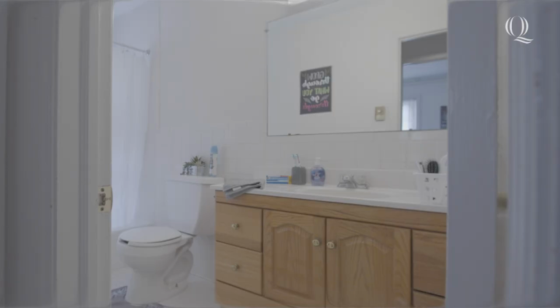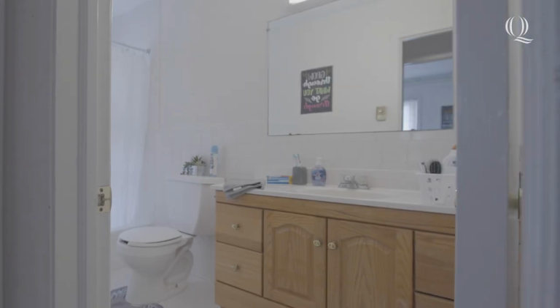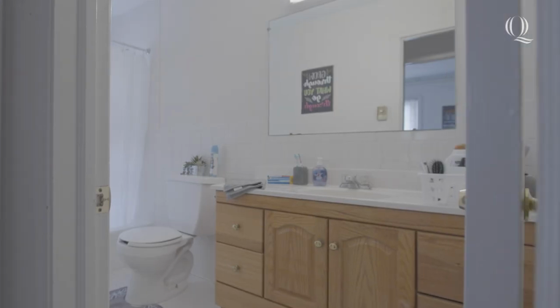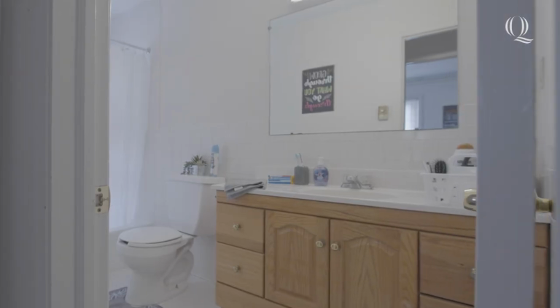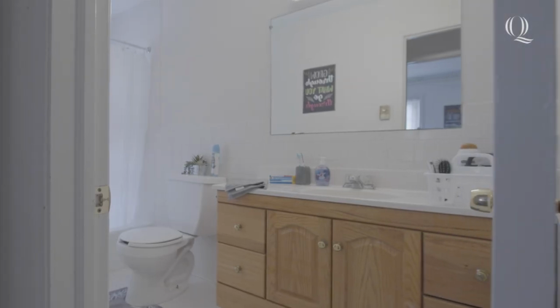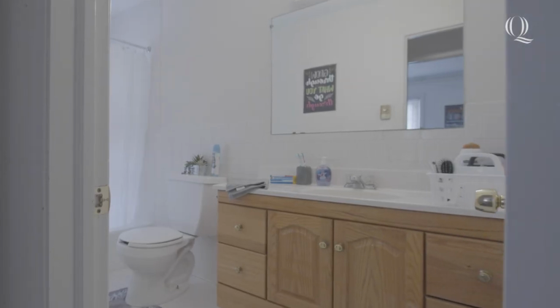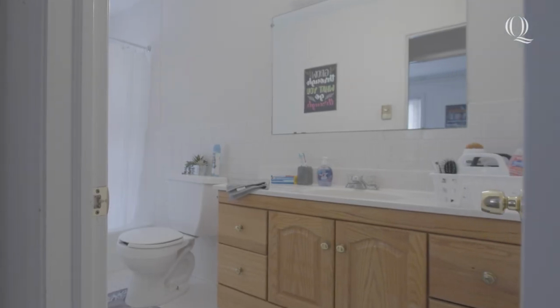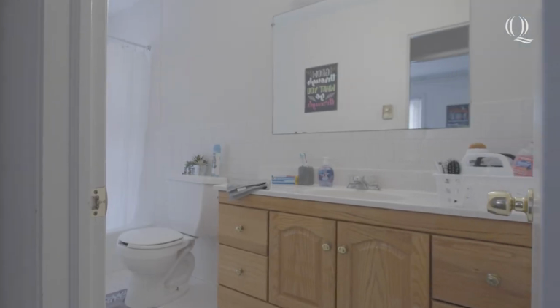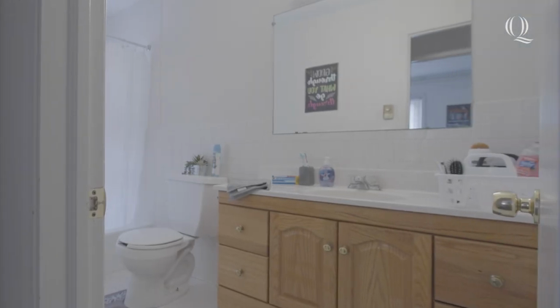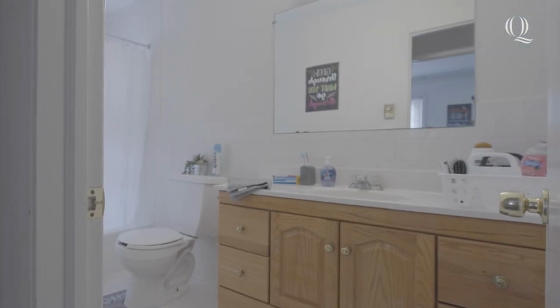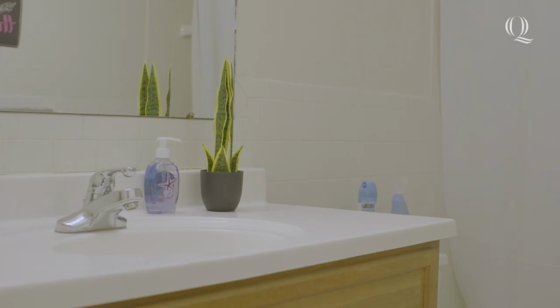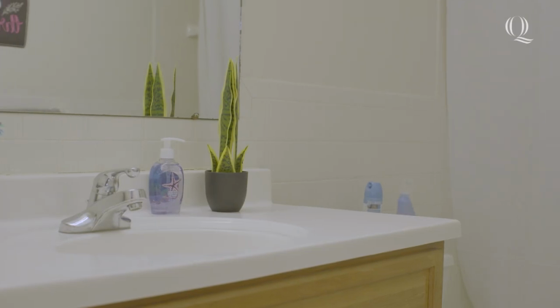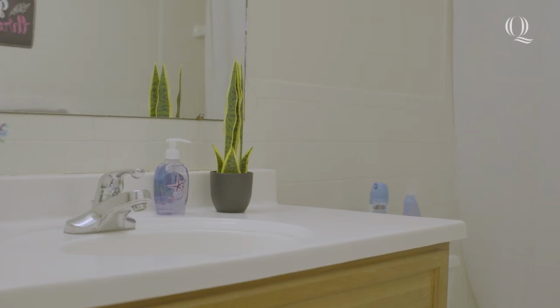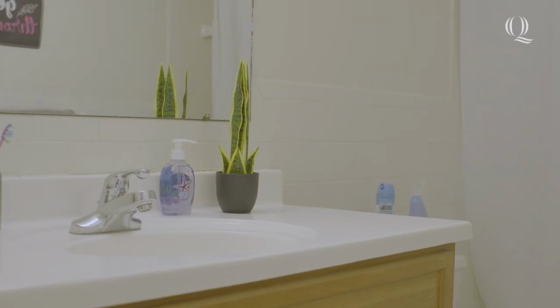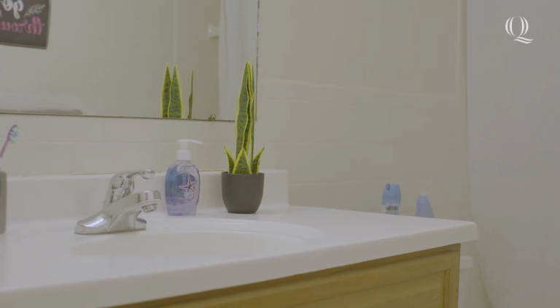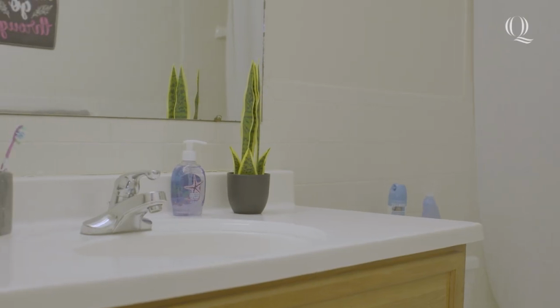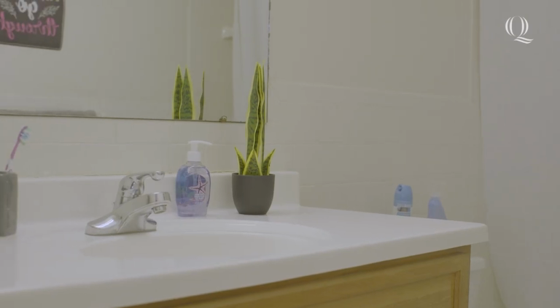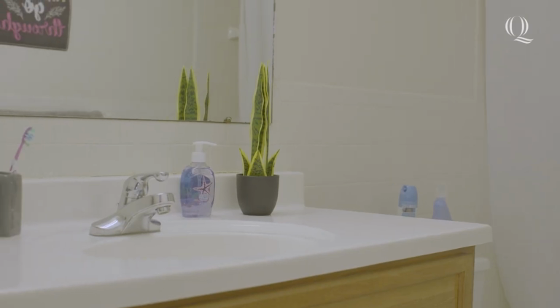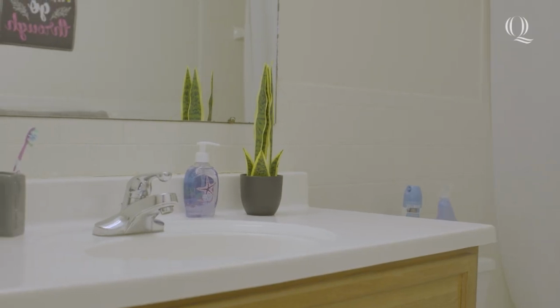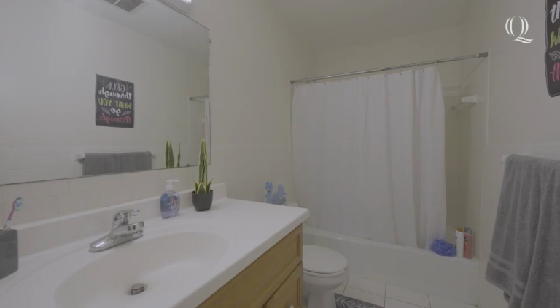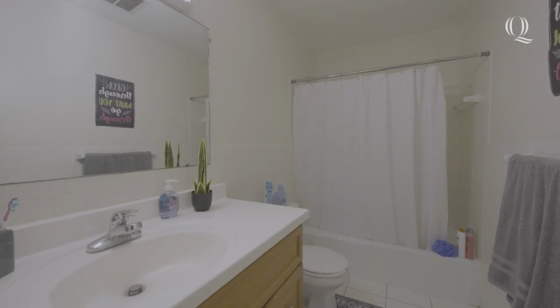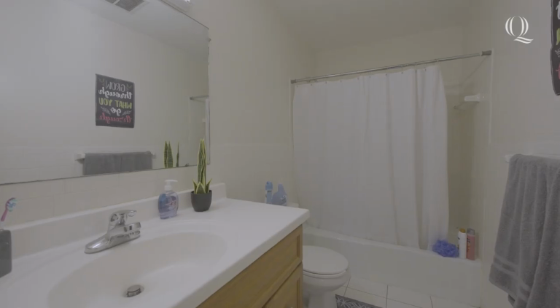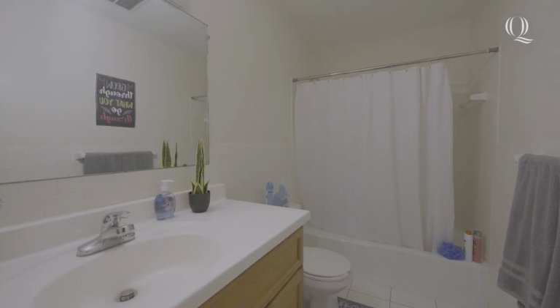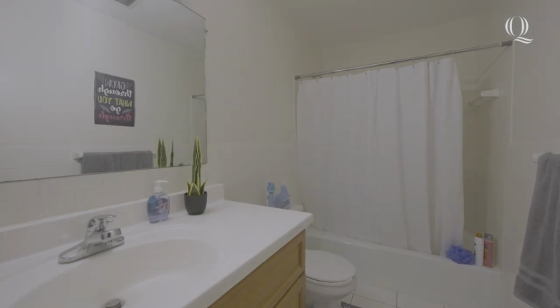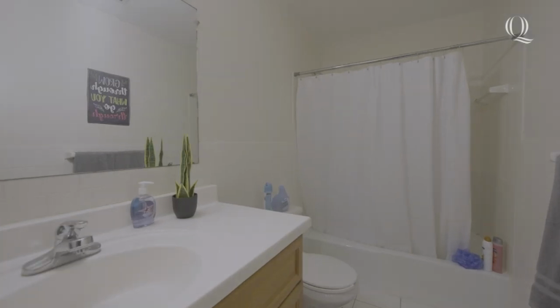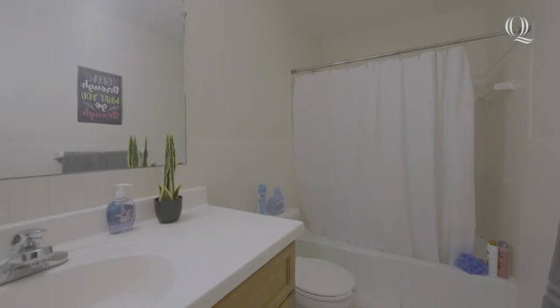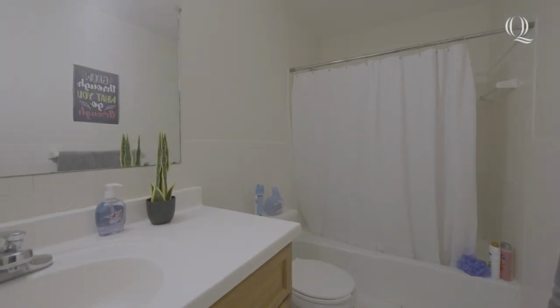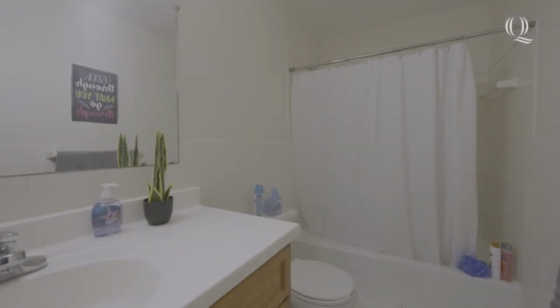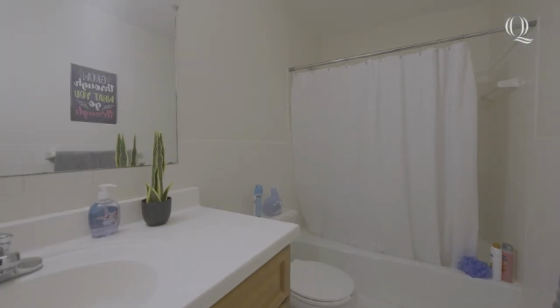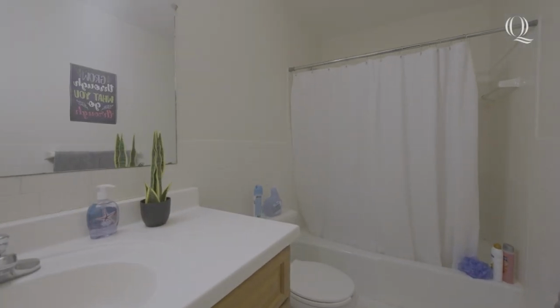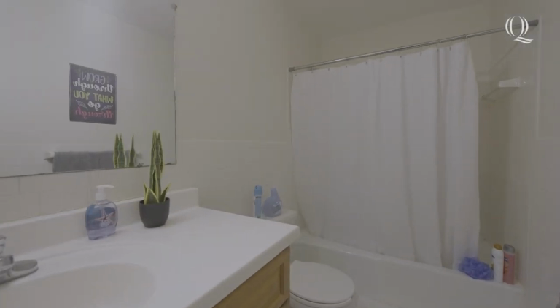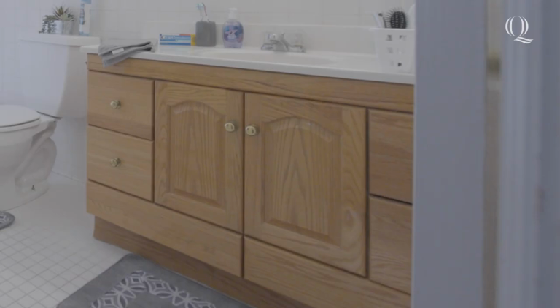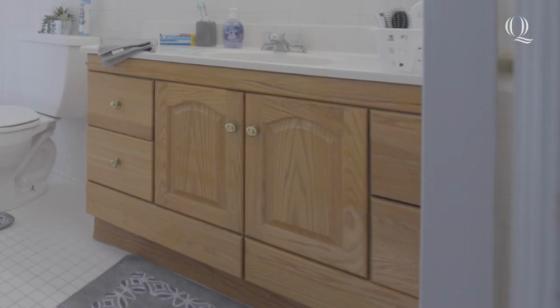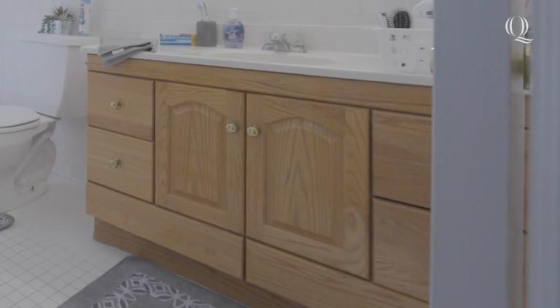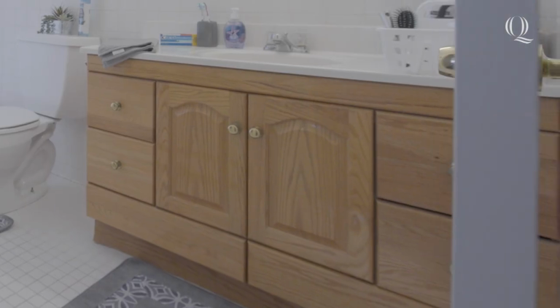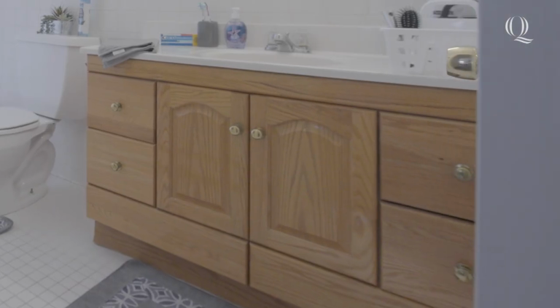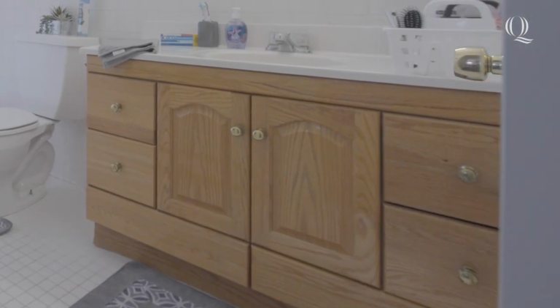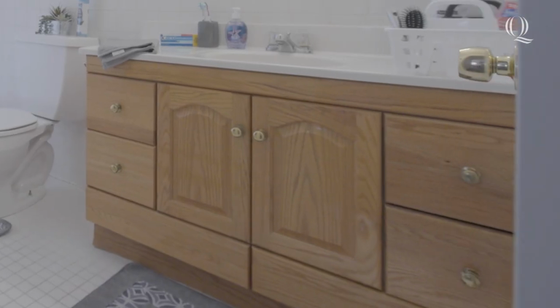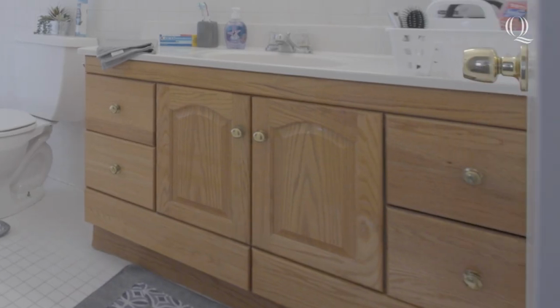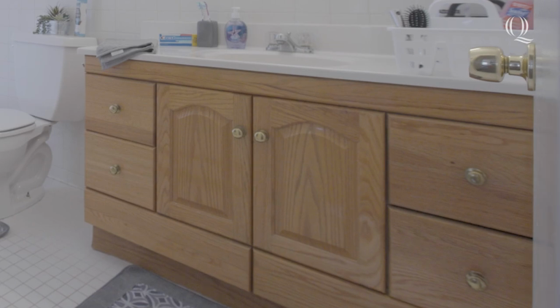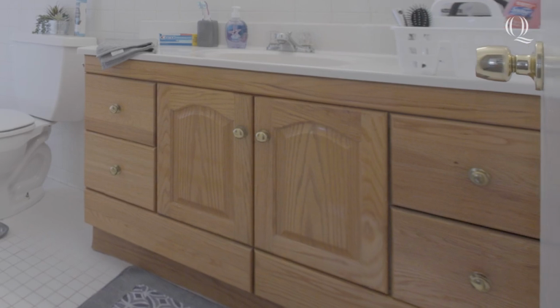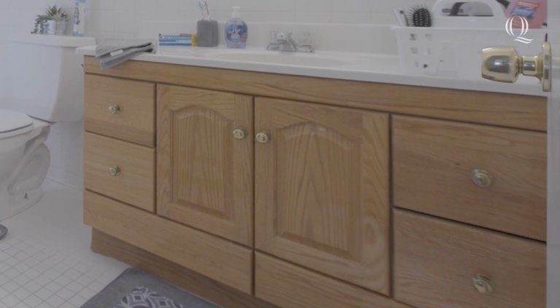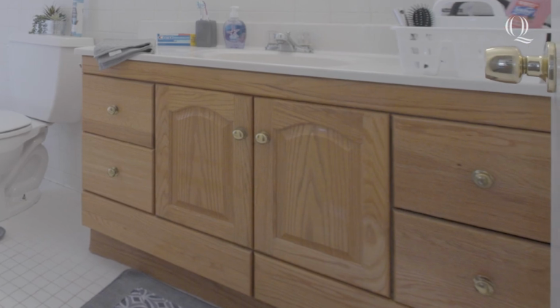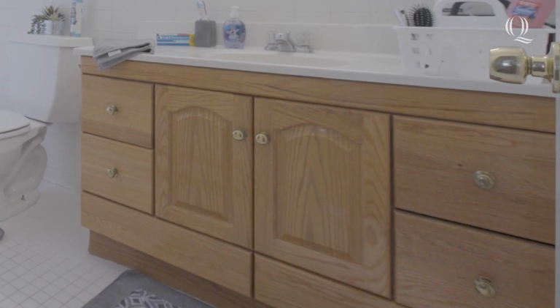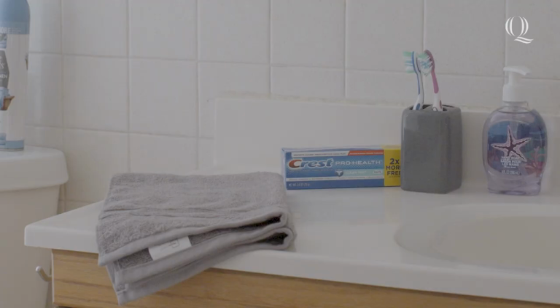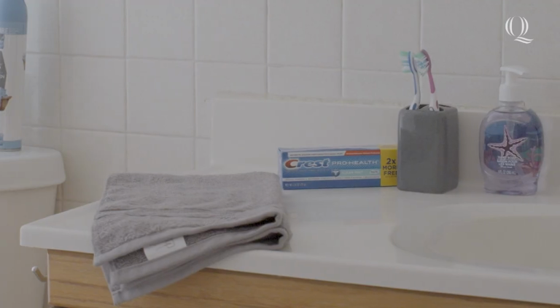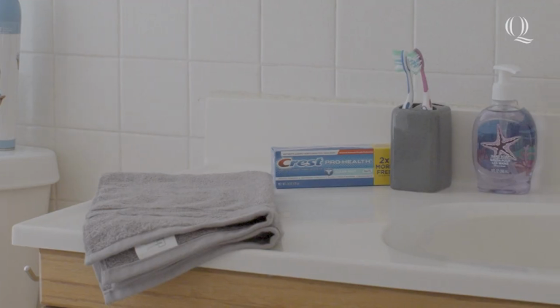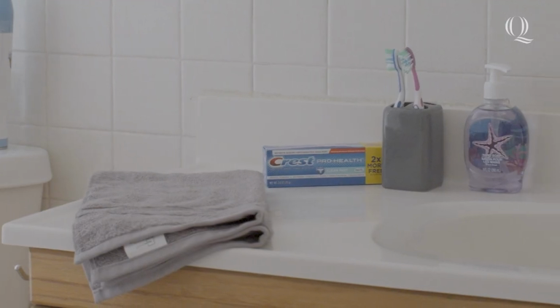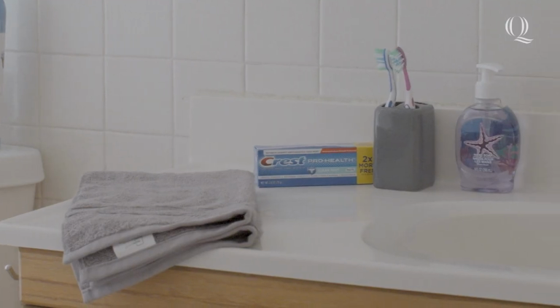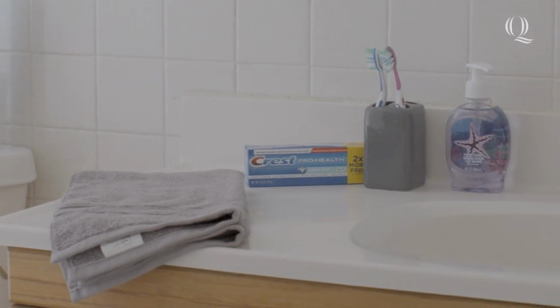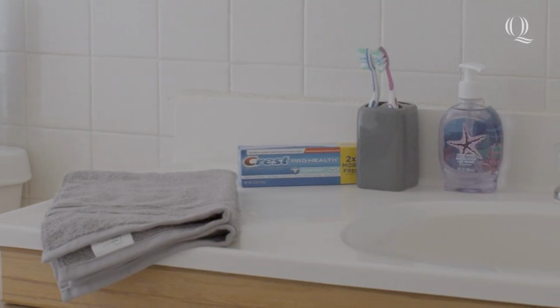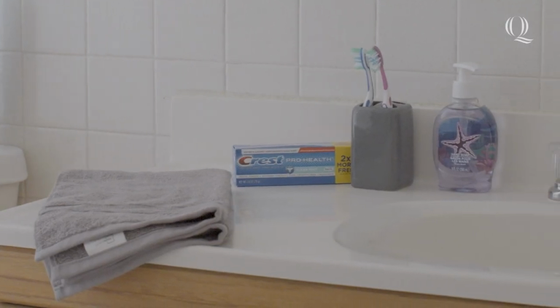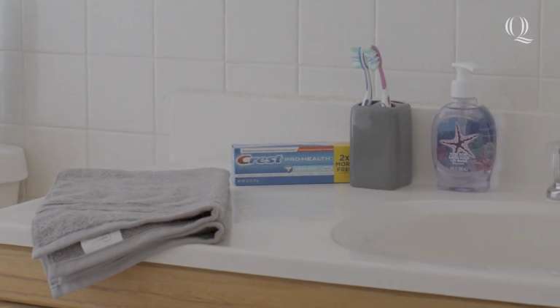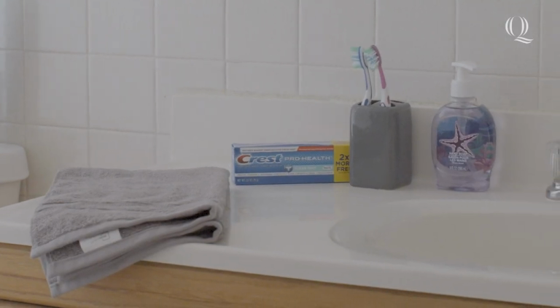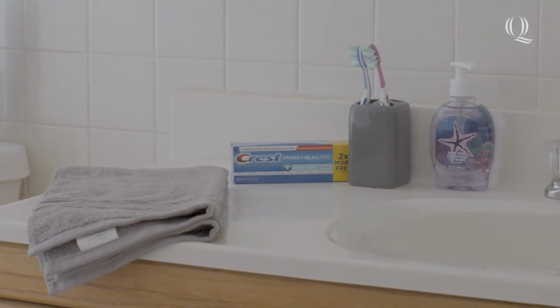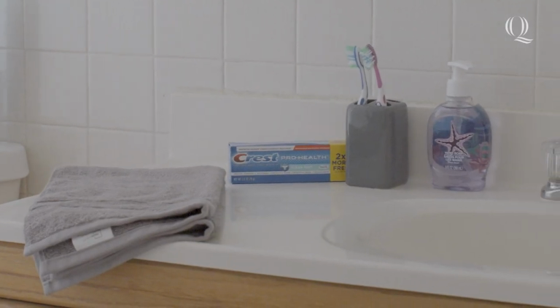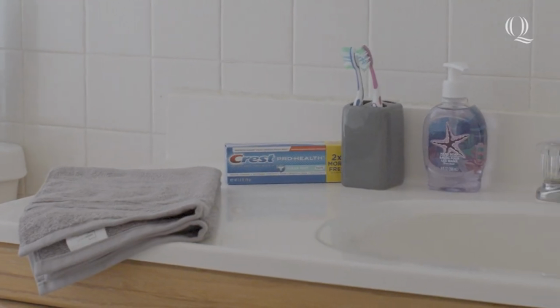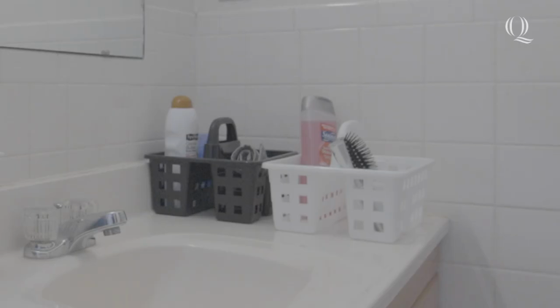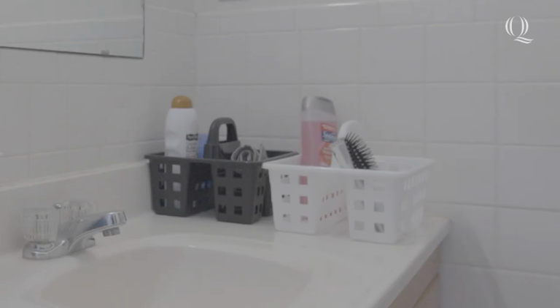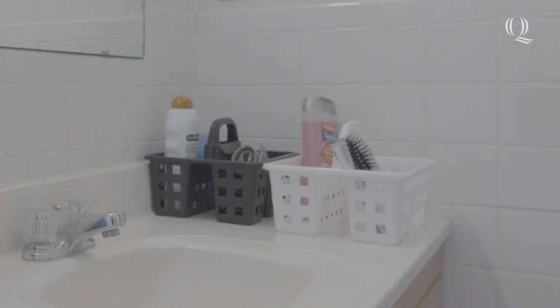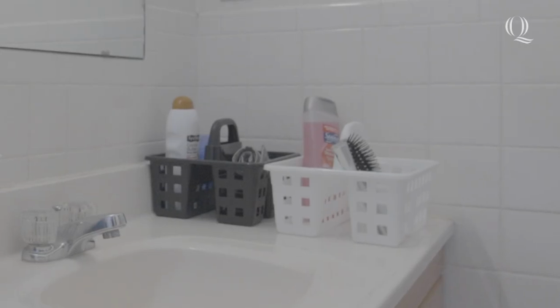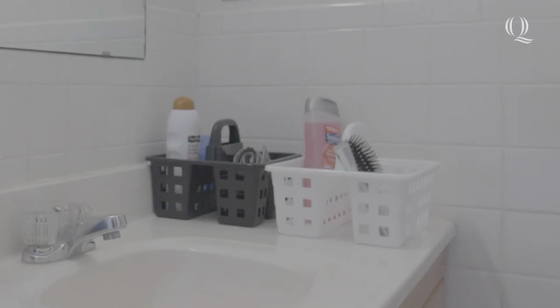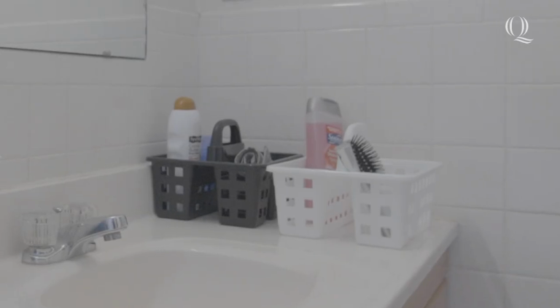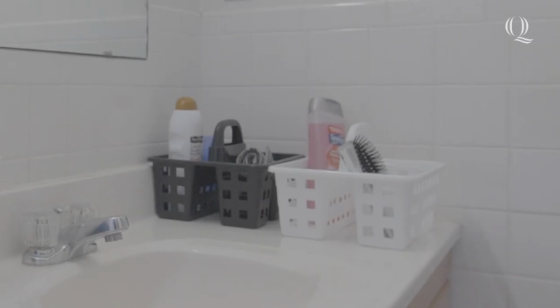Each apartment has a full bathroom with a tub, sink, and toilet. There's also plenty of storage space under the sink to store your self-care items.